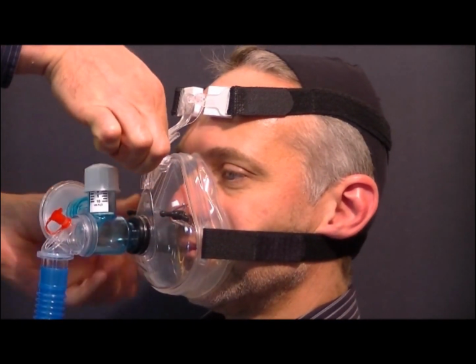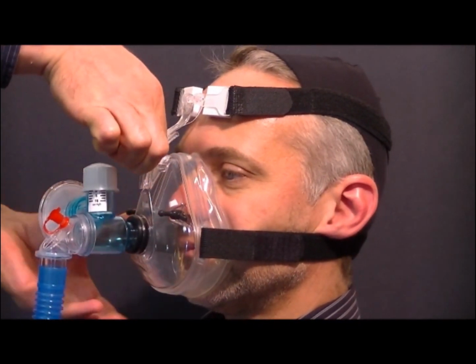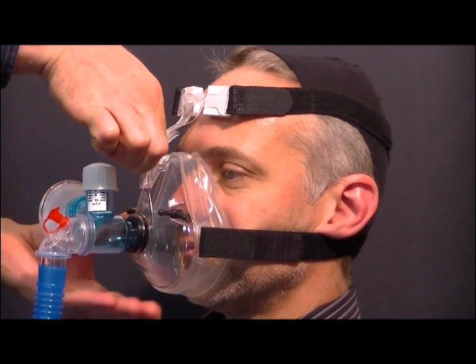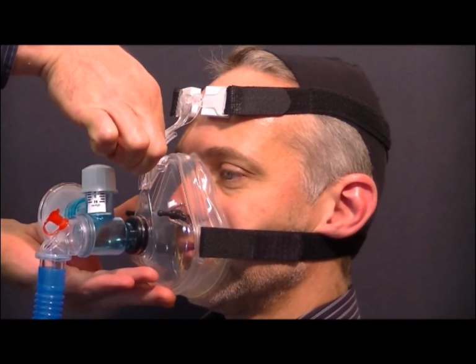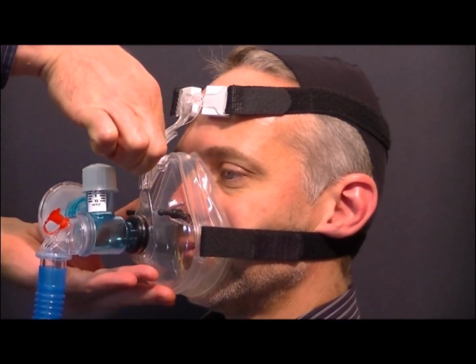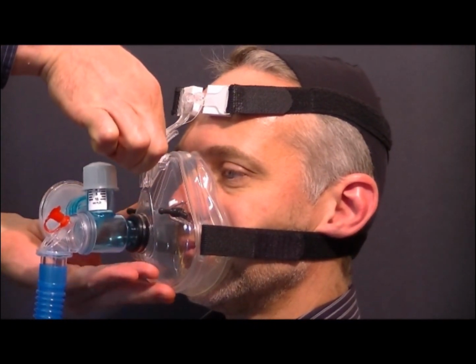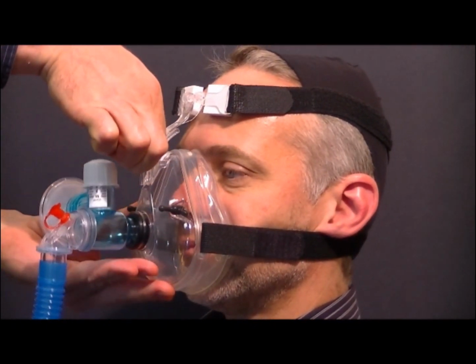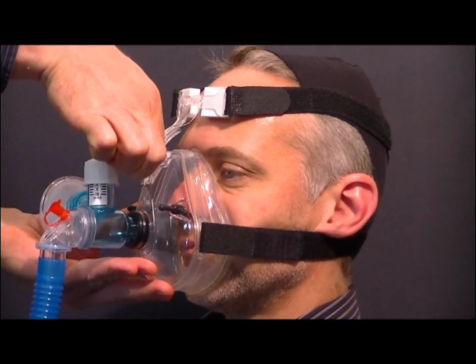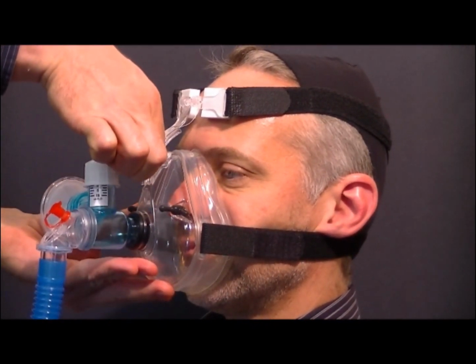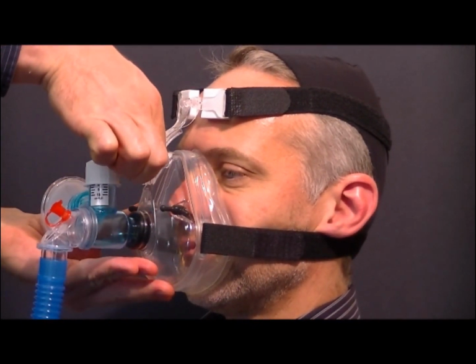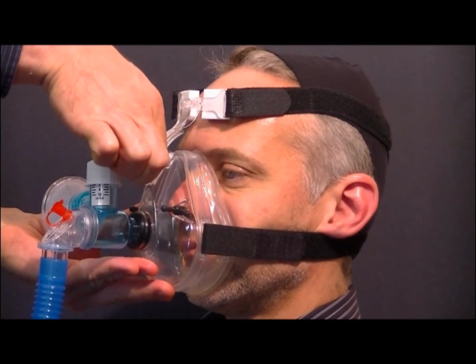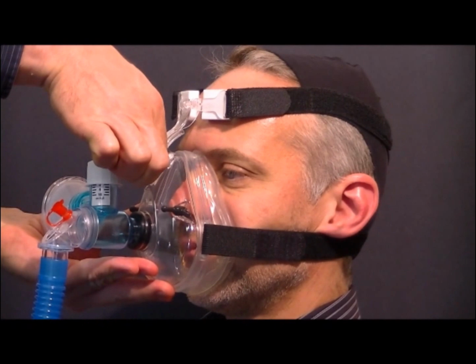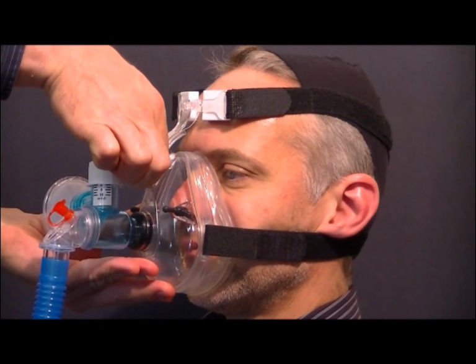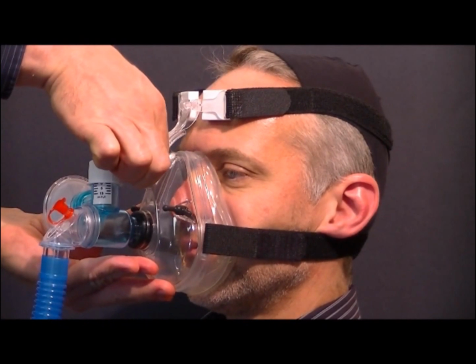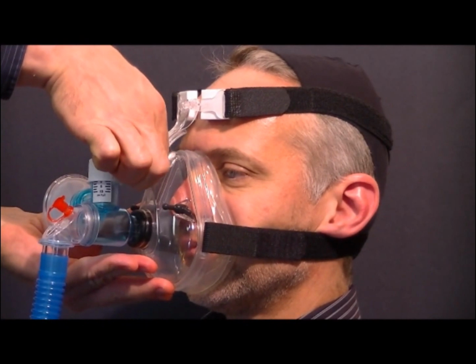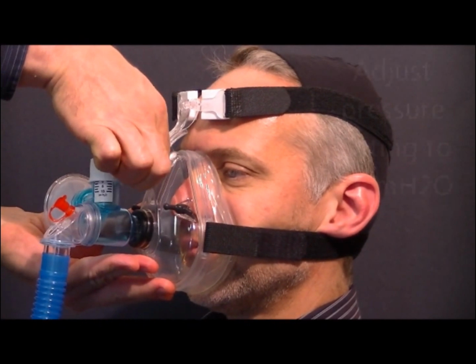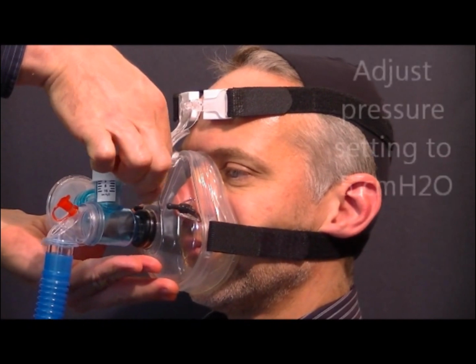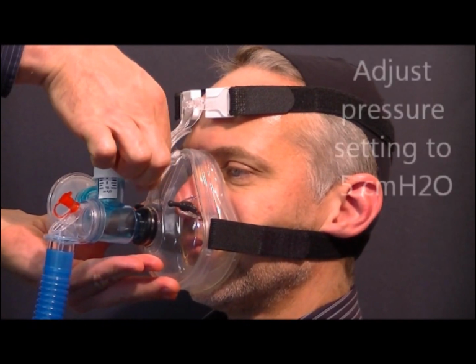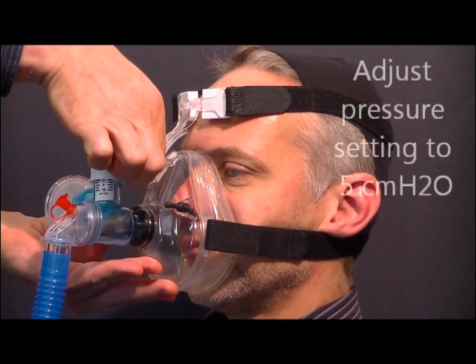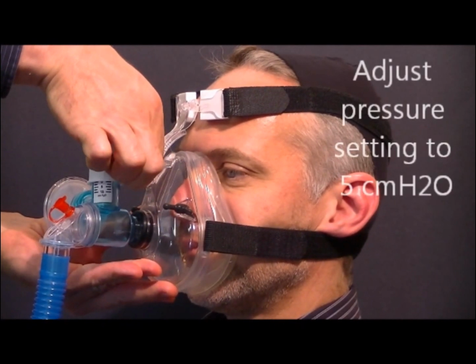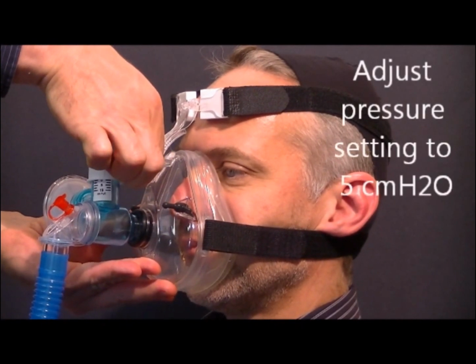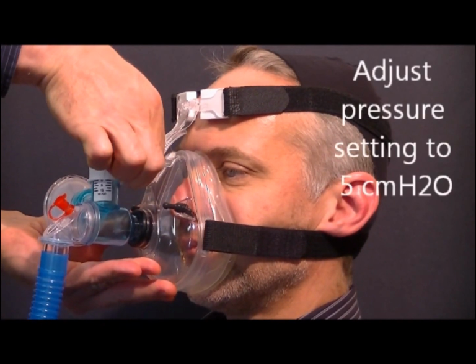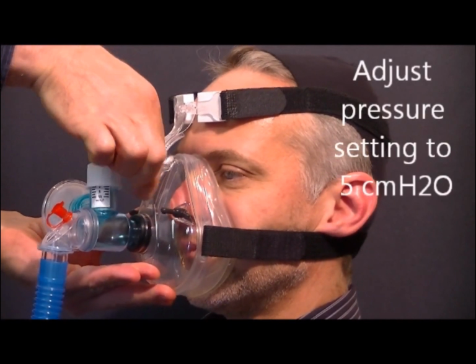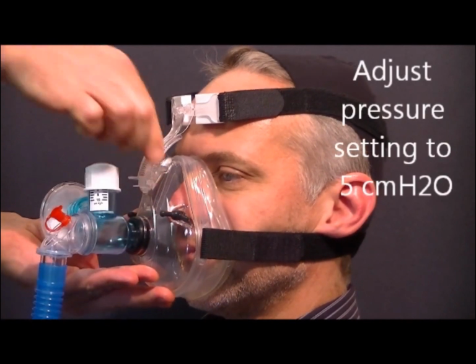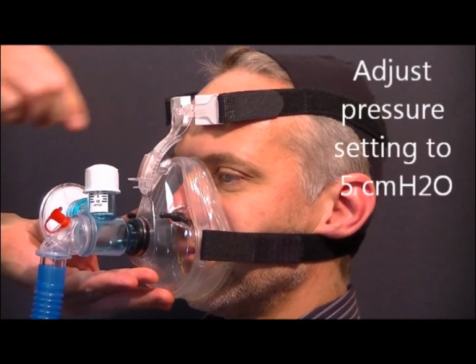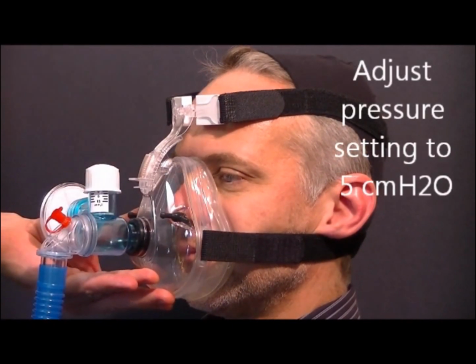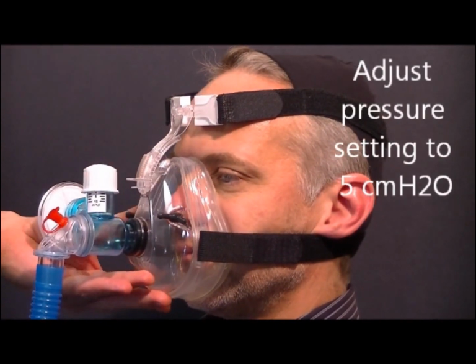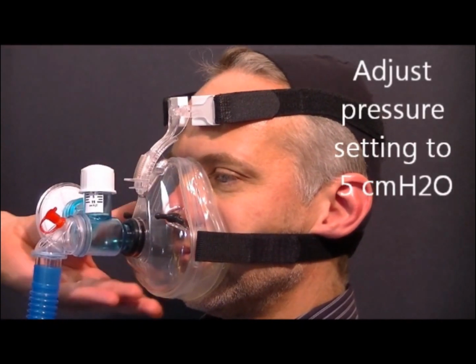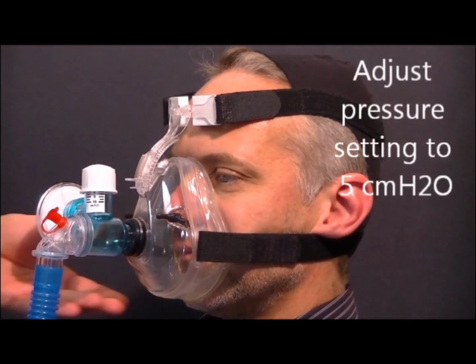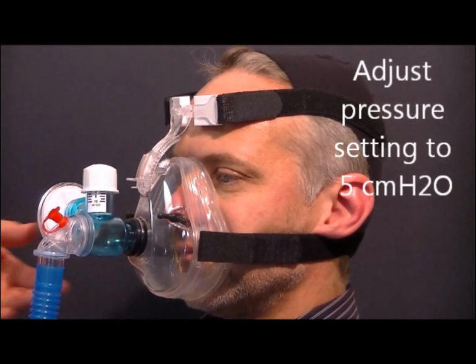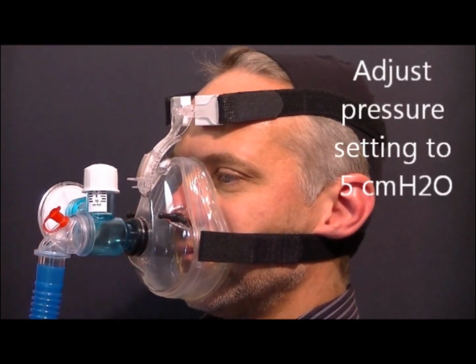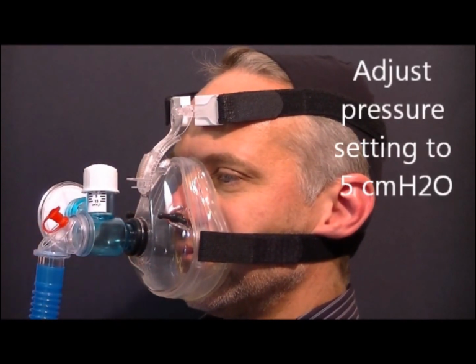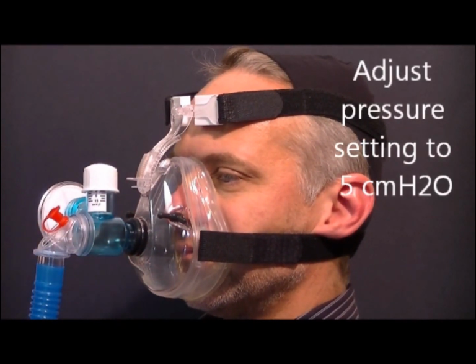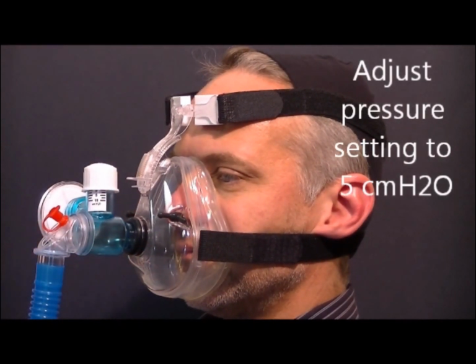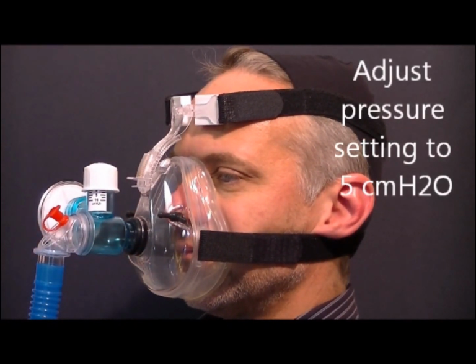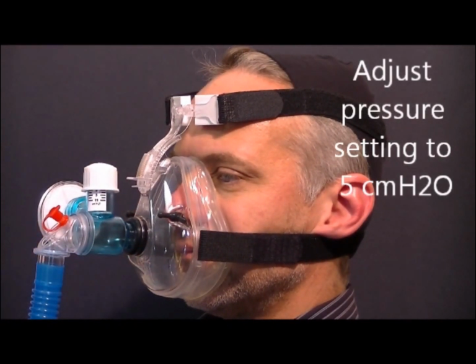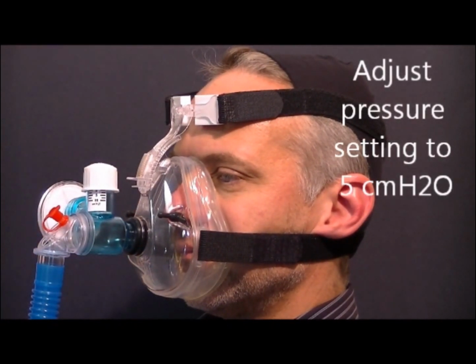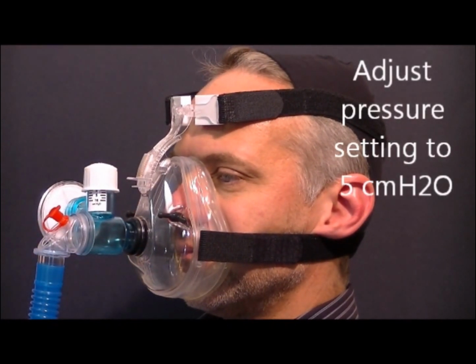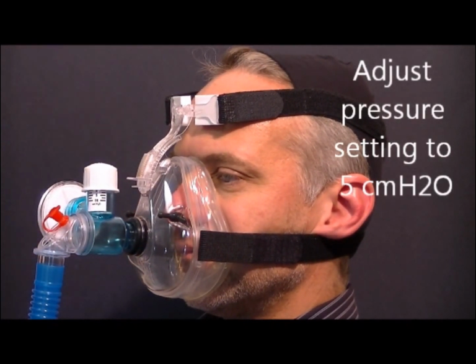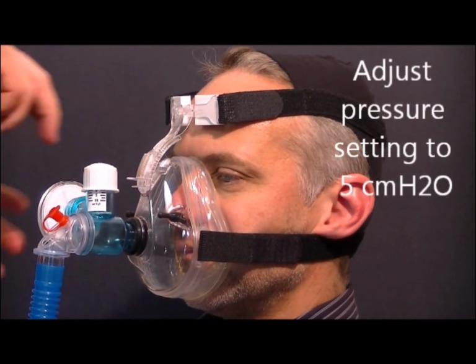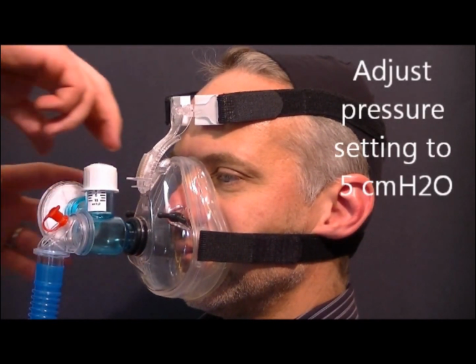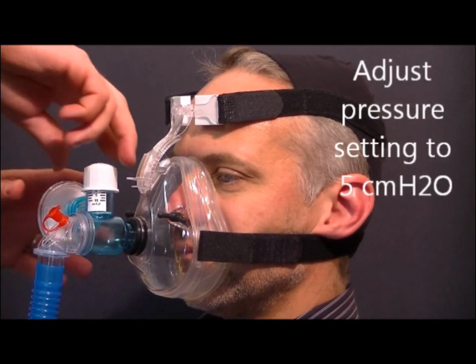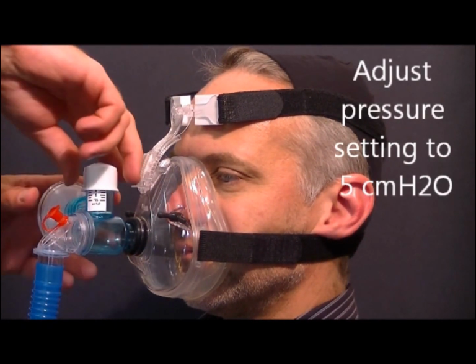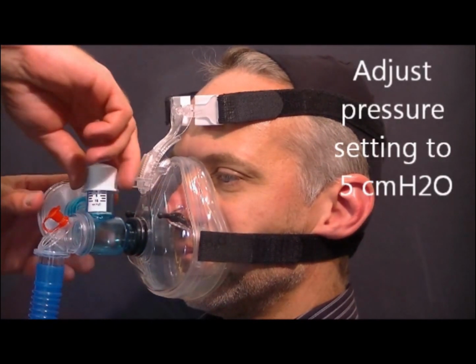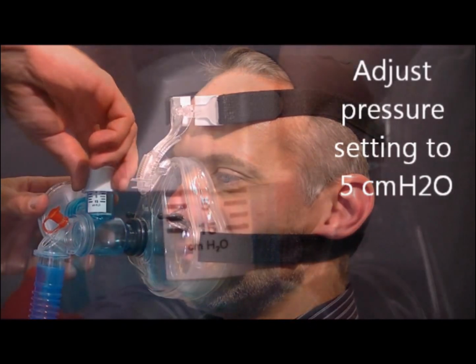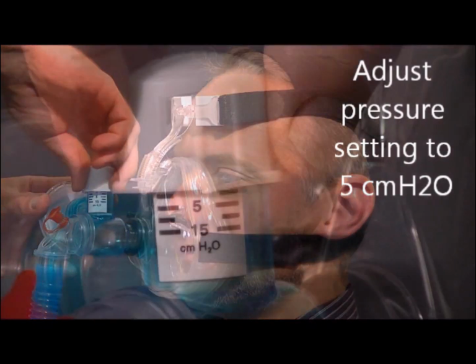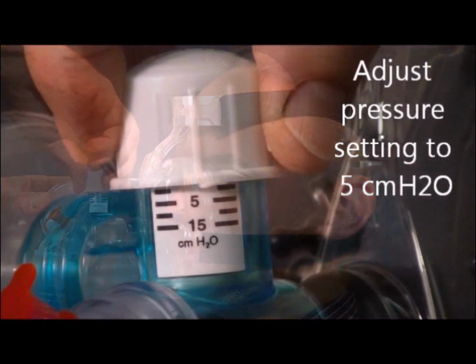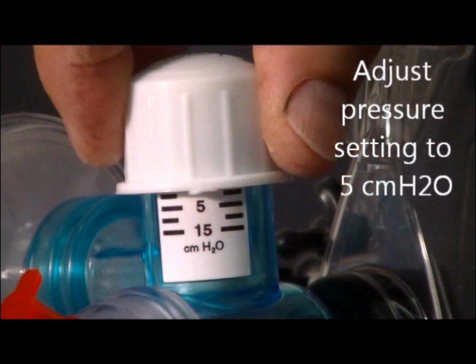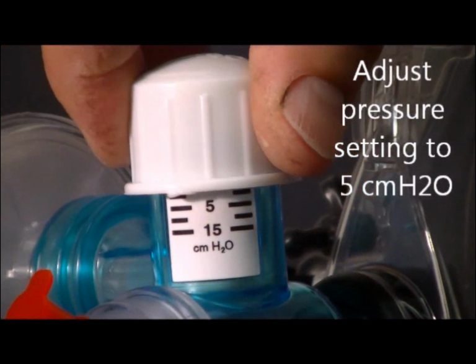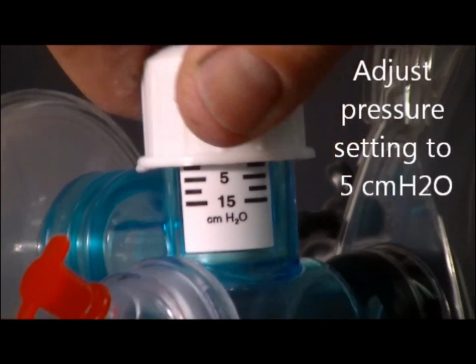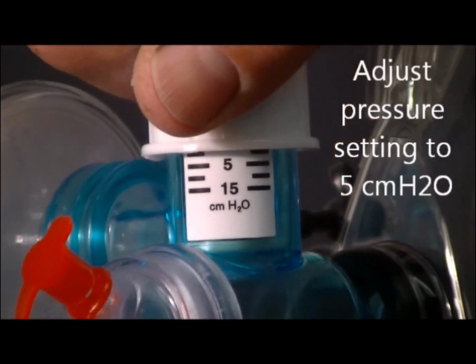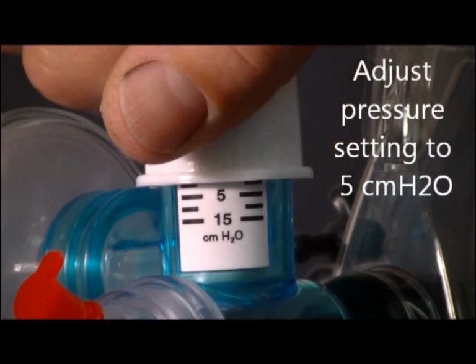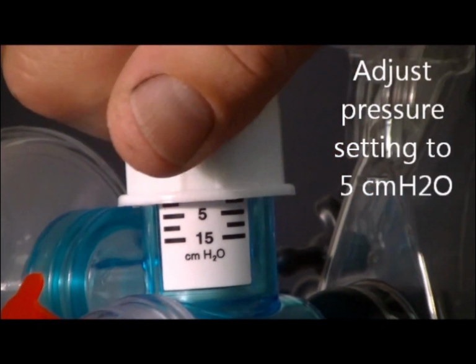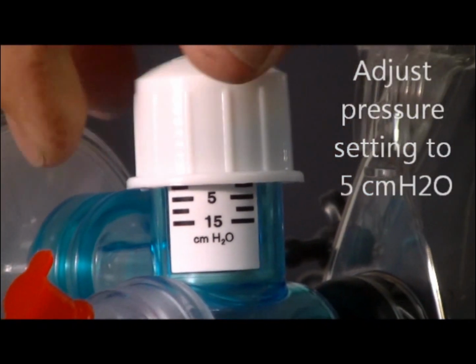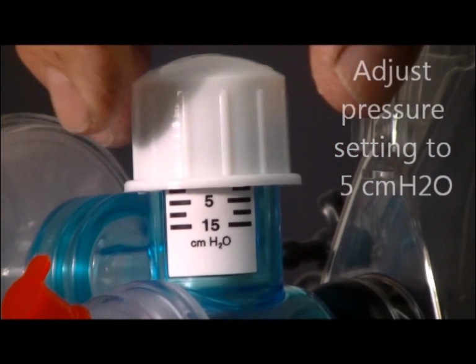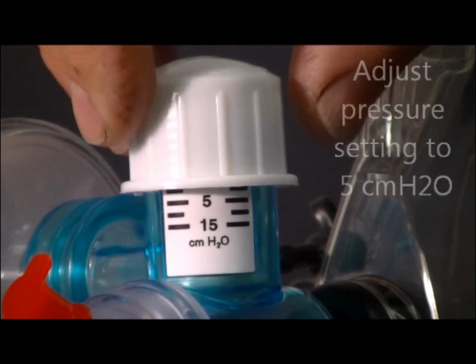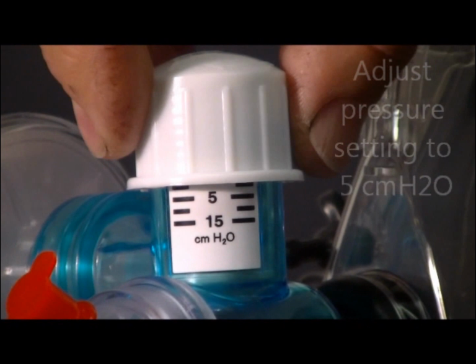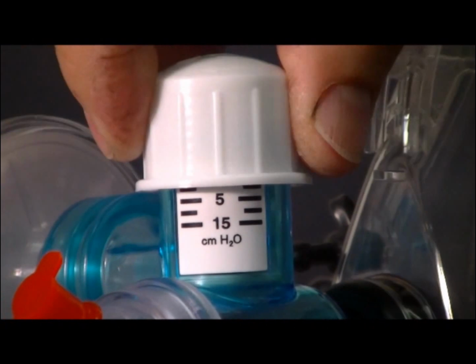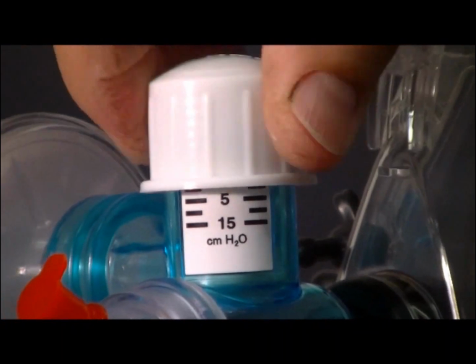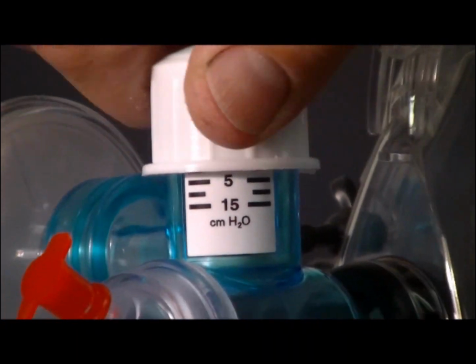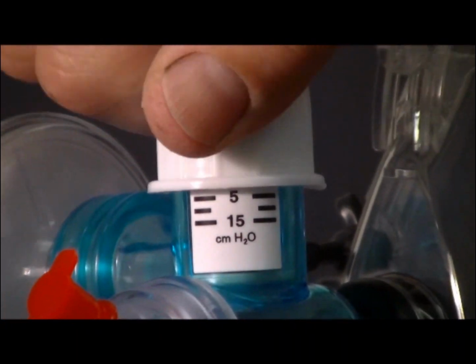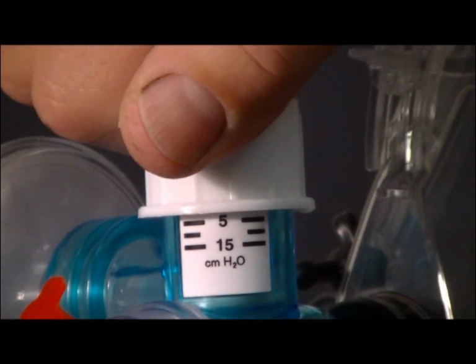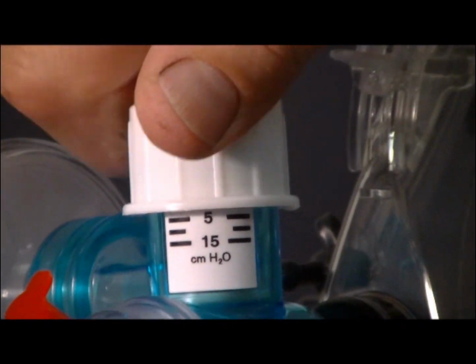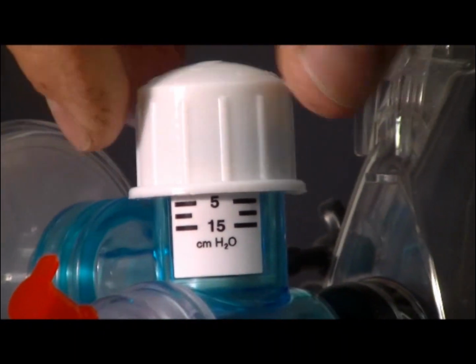Finally, adjust the pressure setting using the pressure adjustment knob, turning clockwise to 5 centimeters of water.